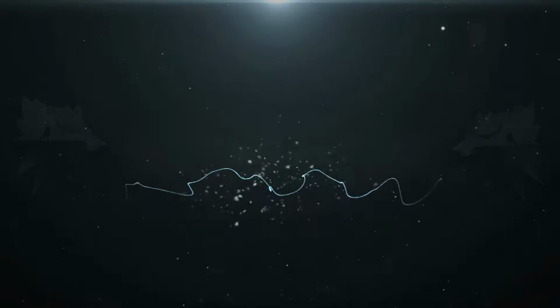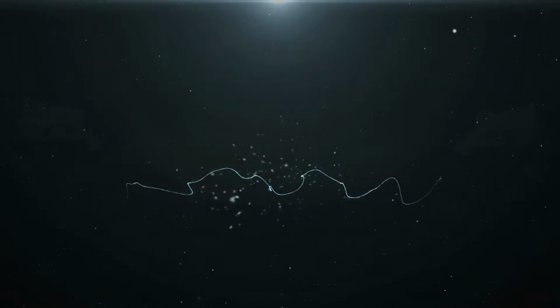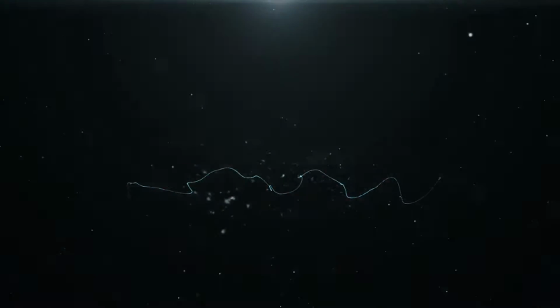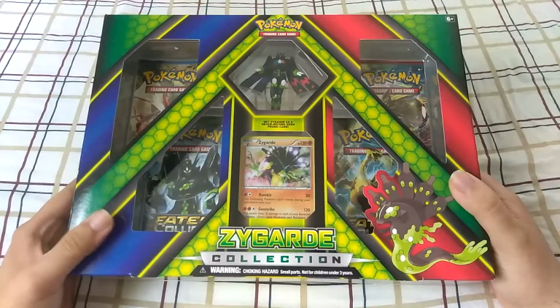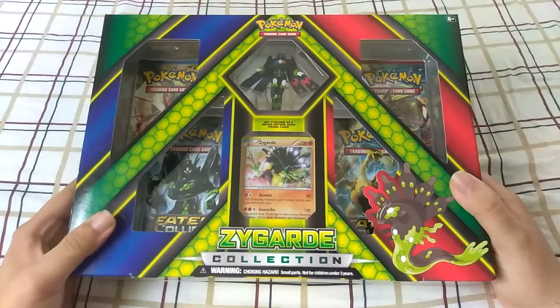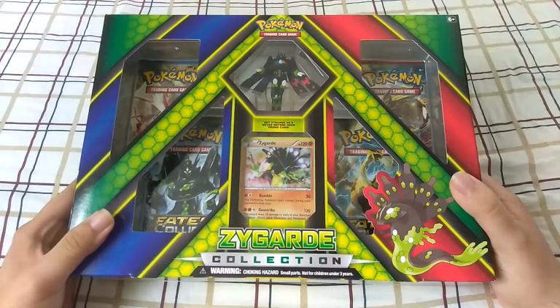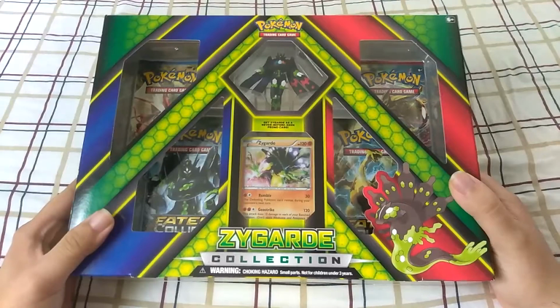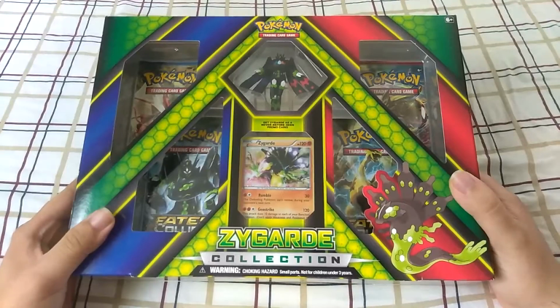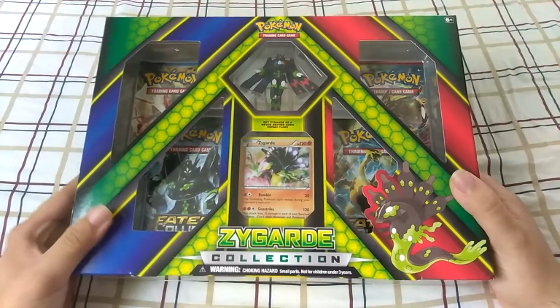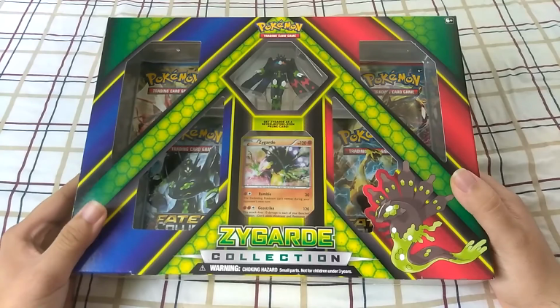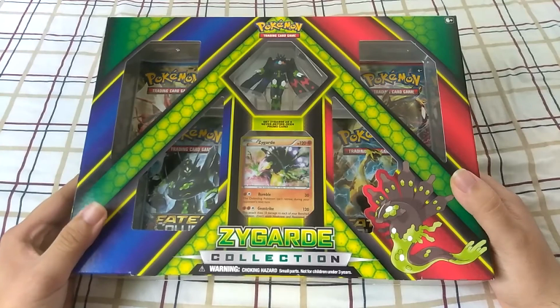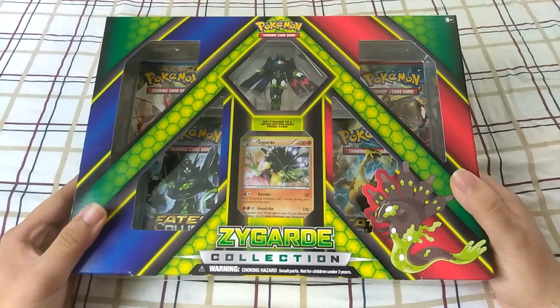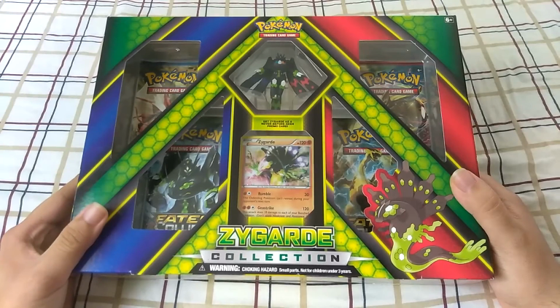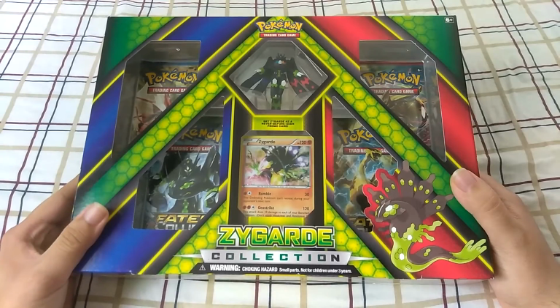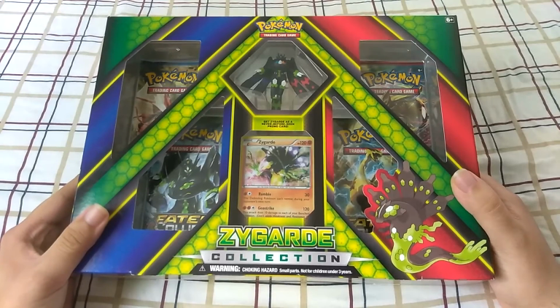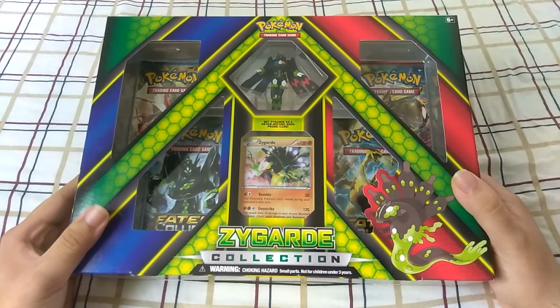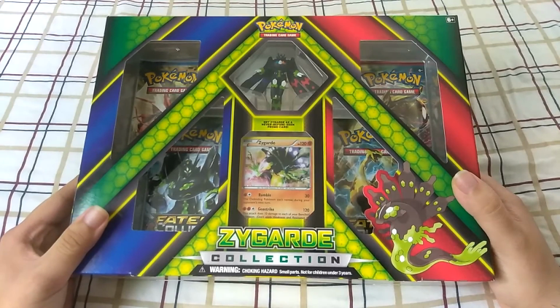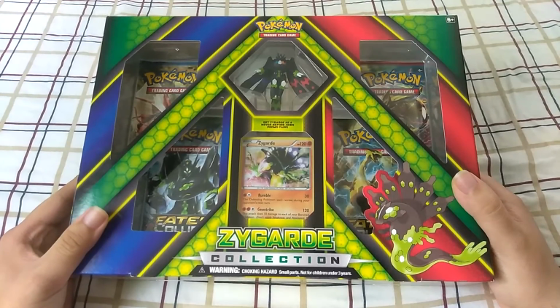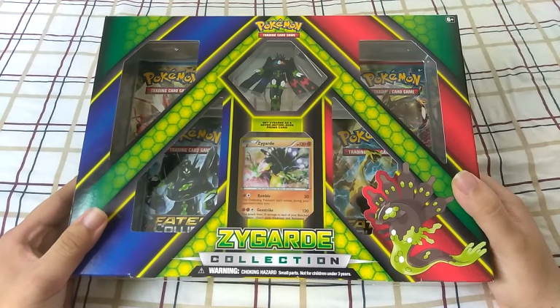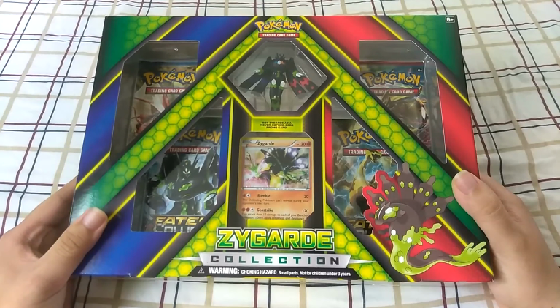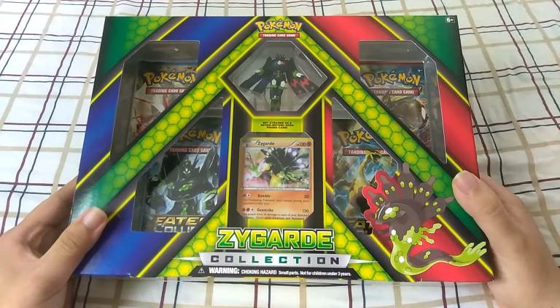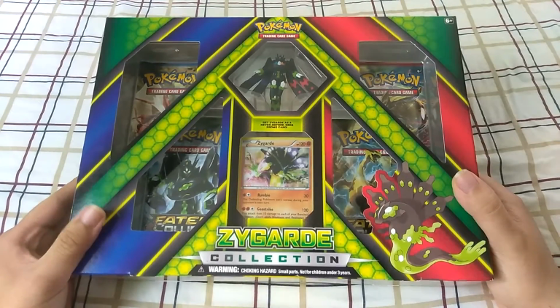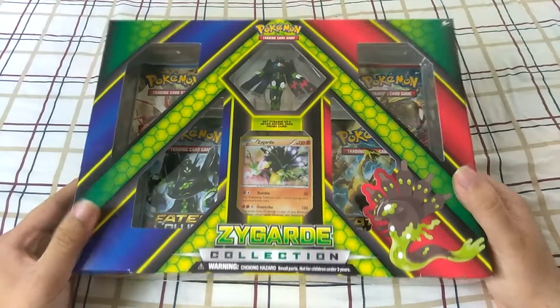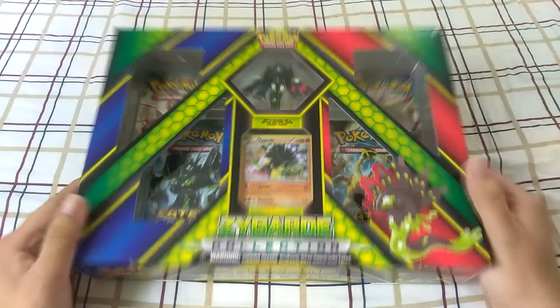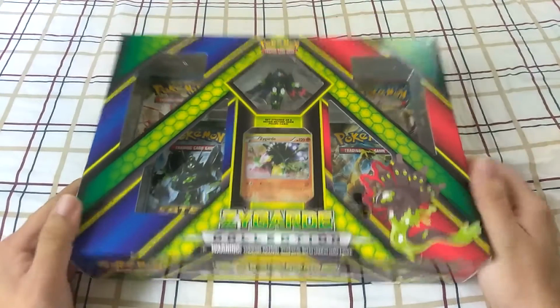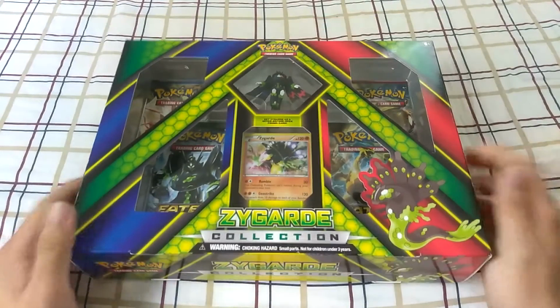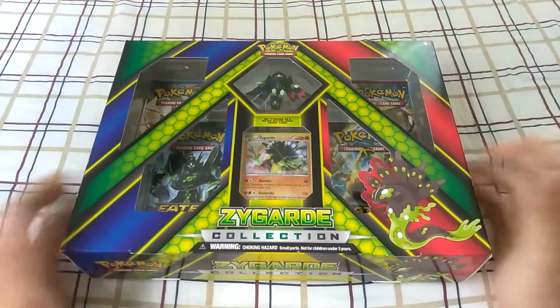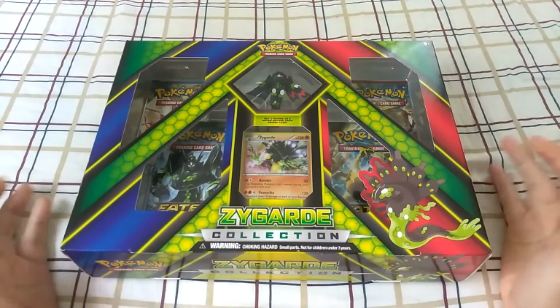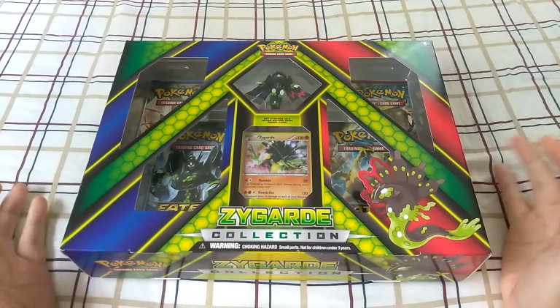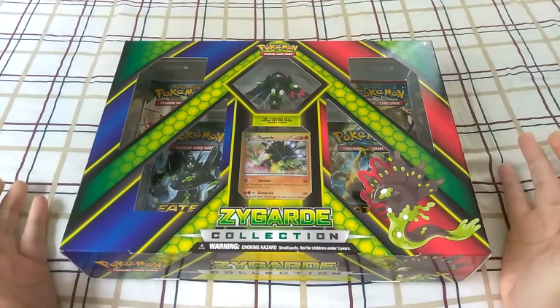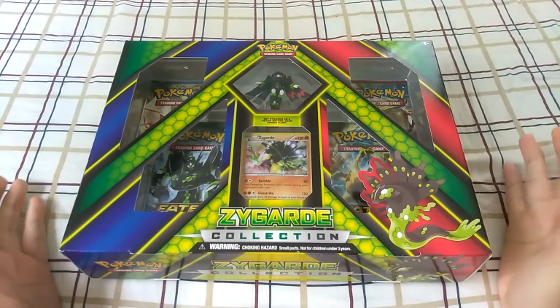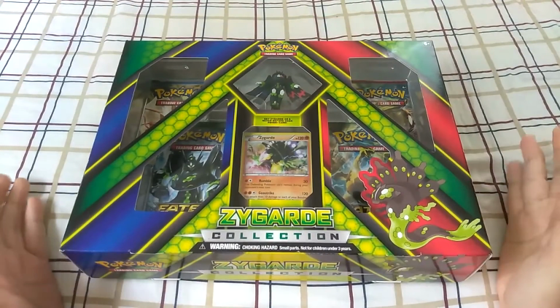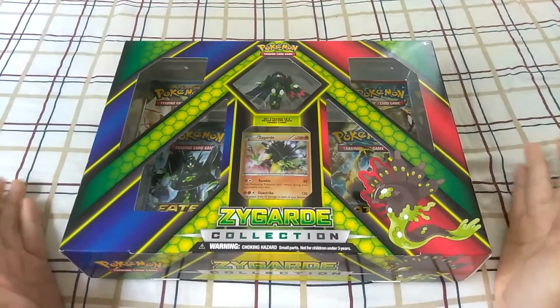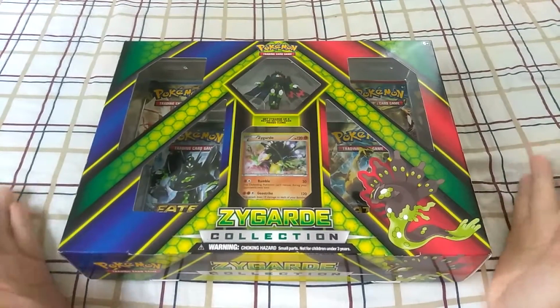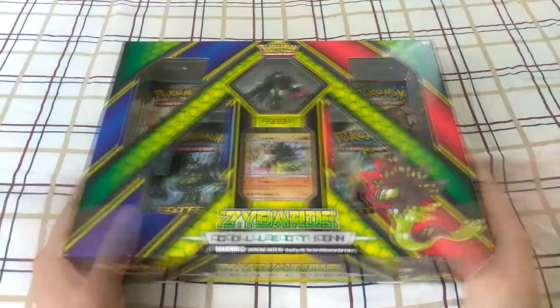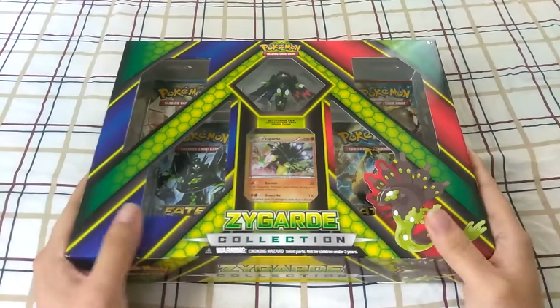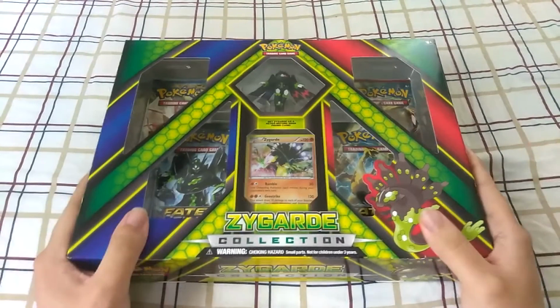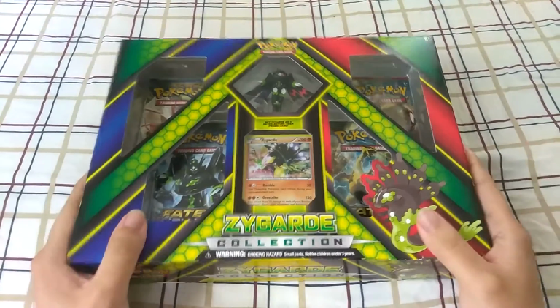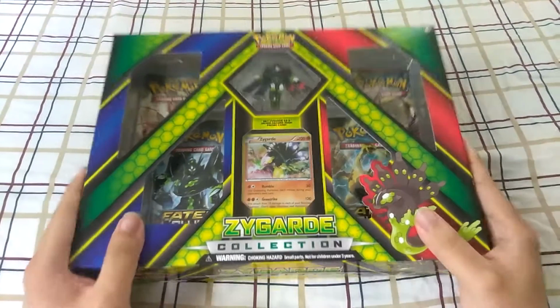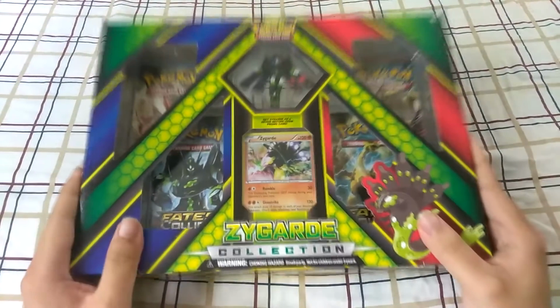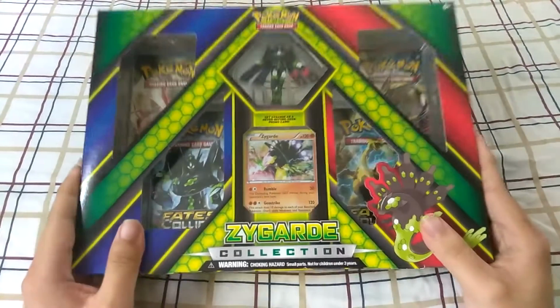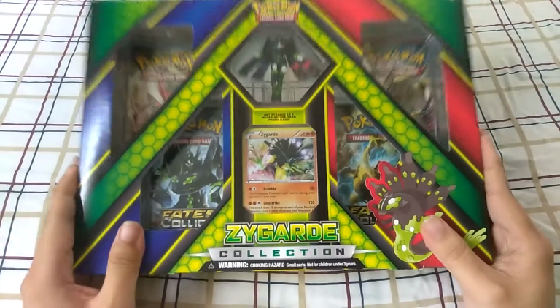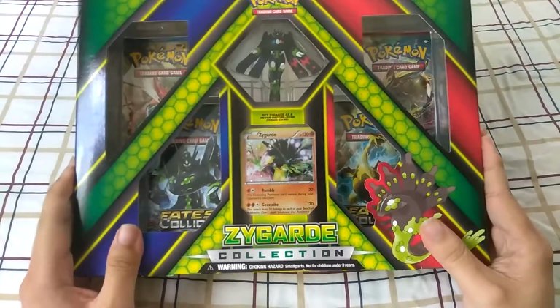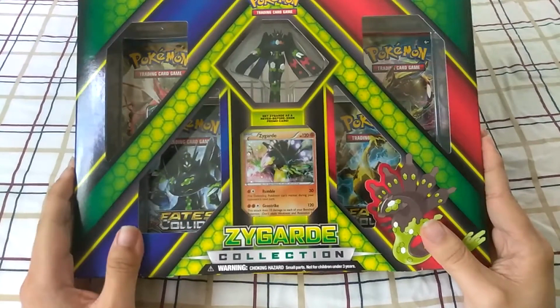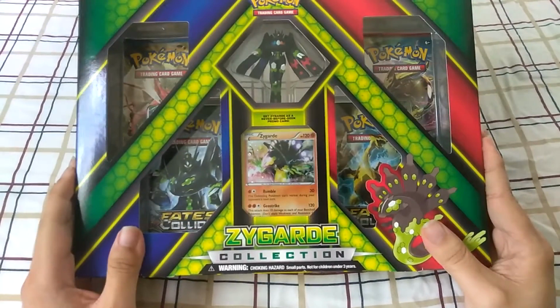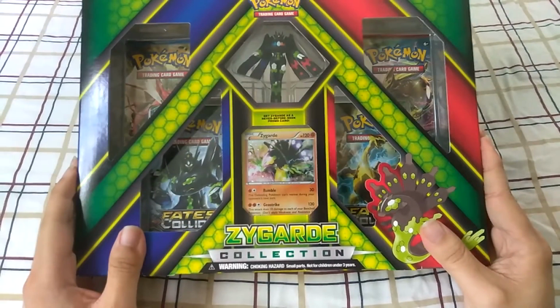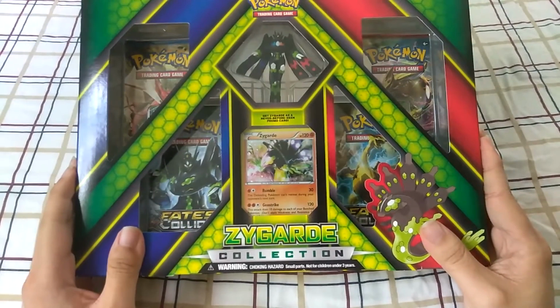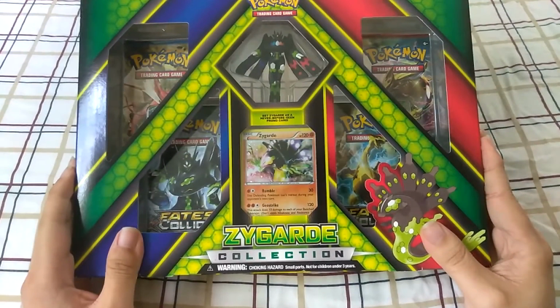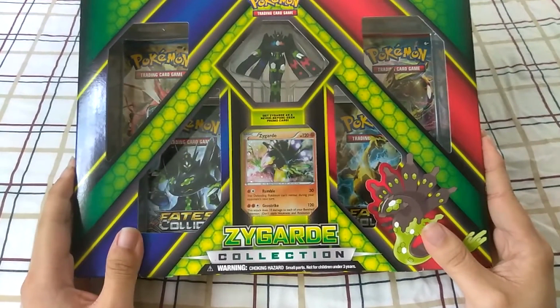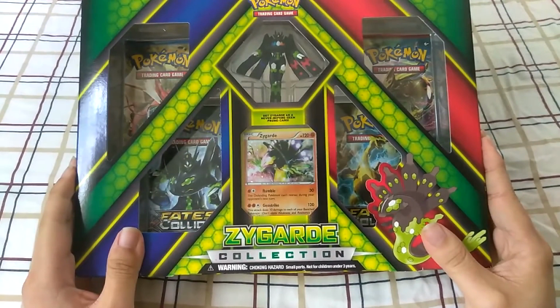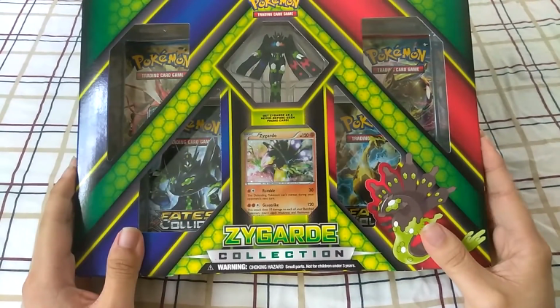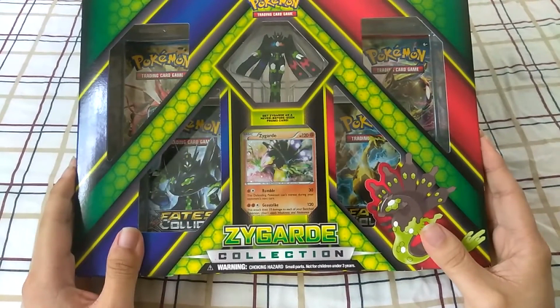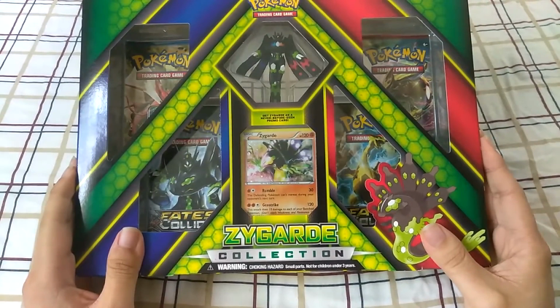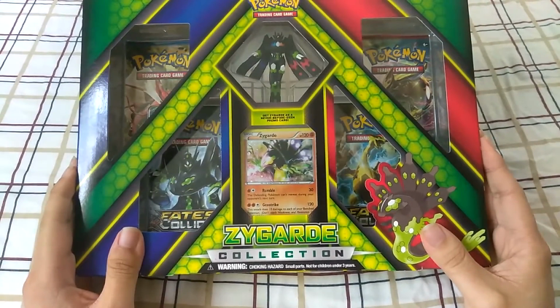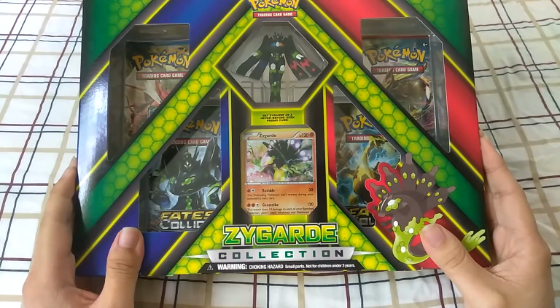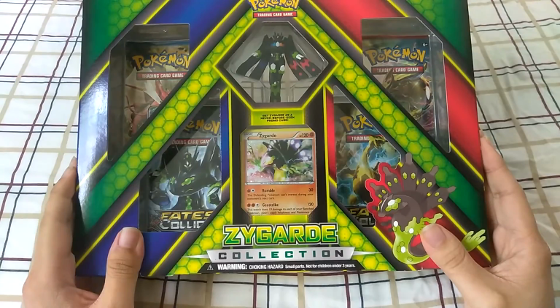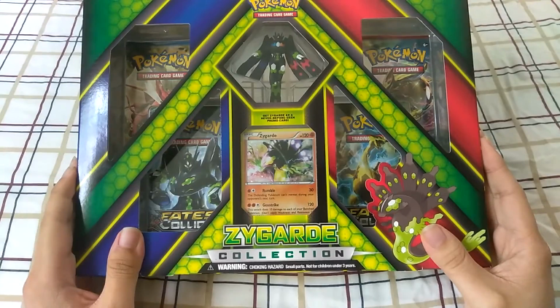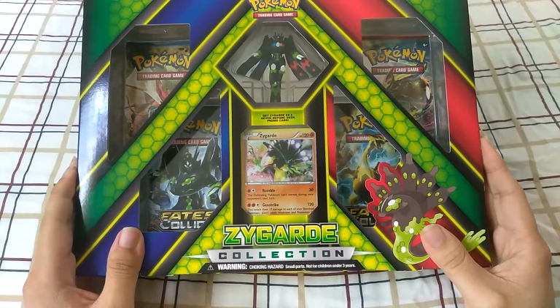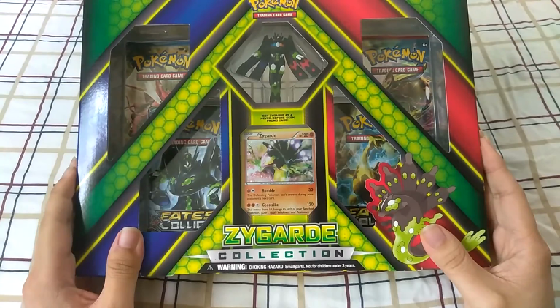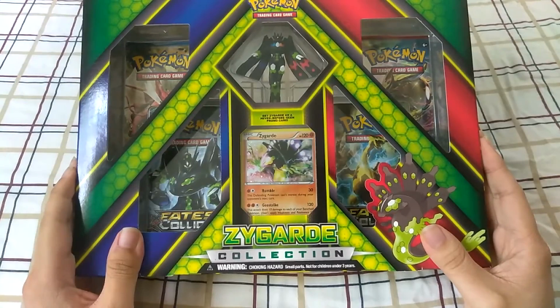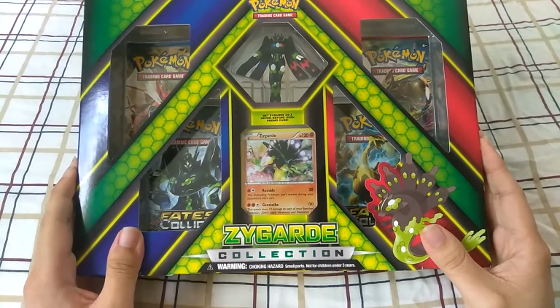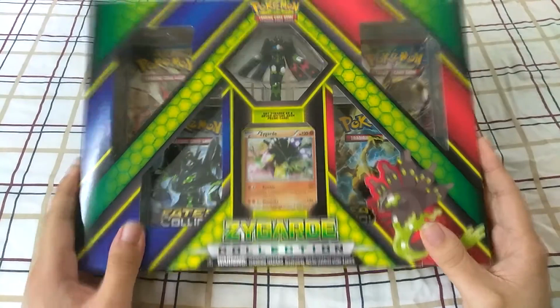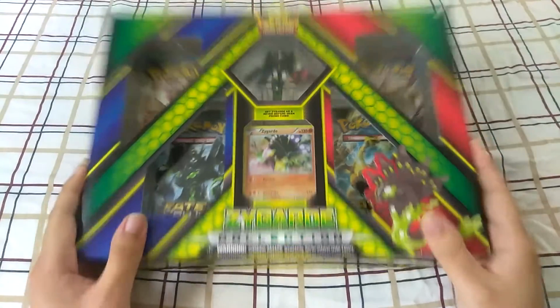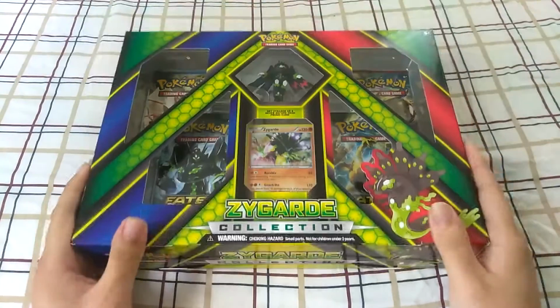What is going on you guys, welcome back to a brand new video. So today I picked this up from Walmart — the Zygarde Collection.